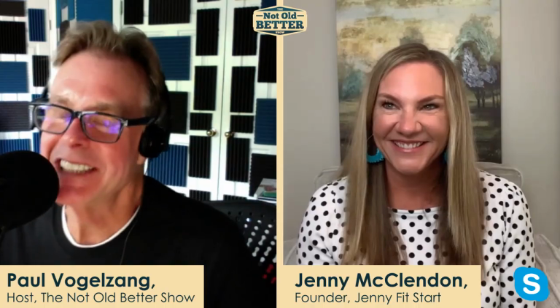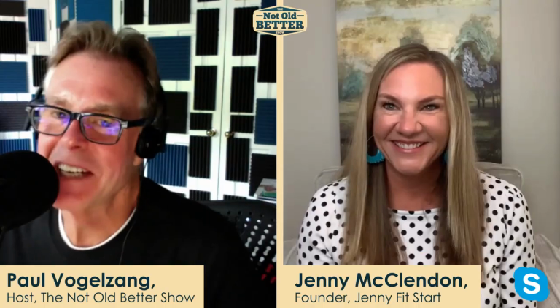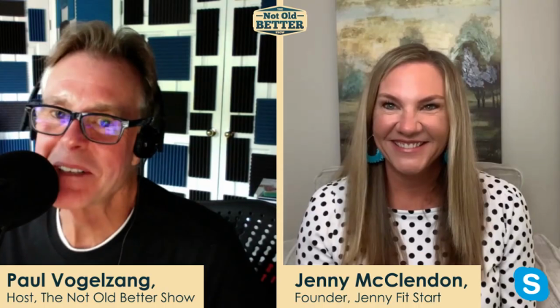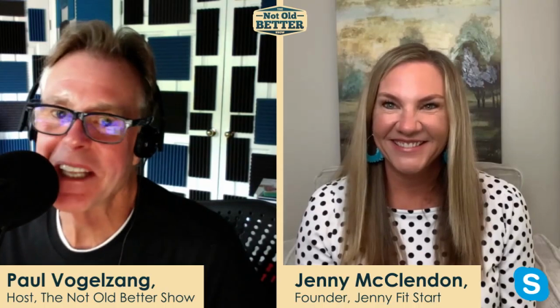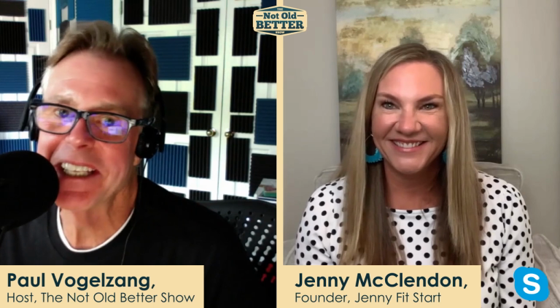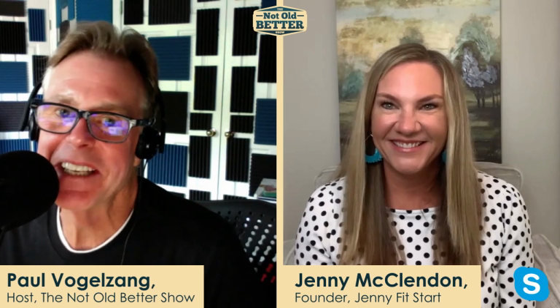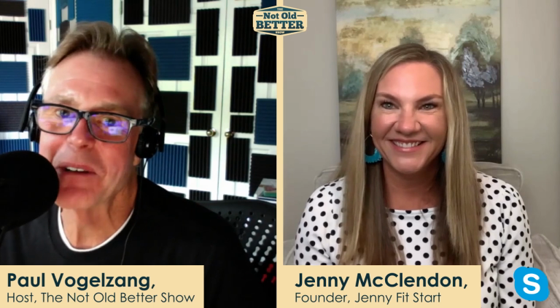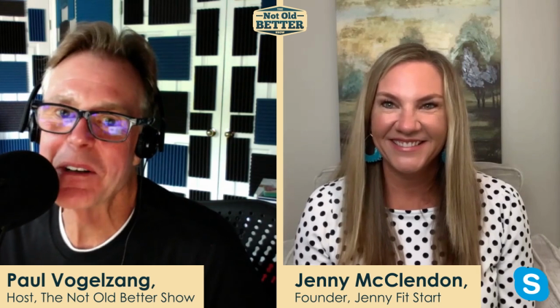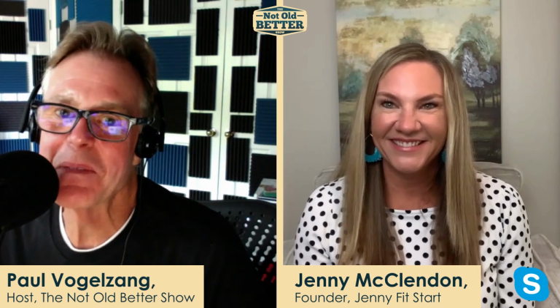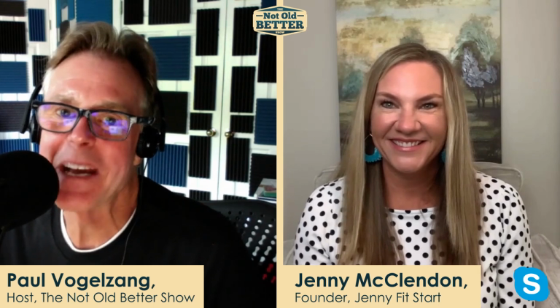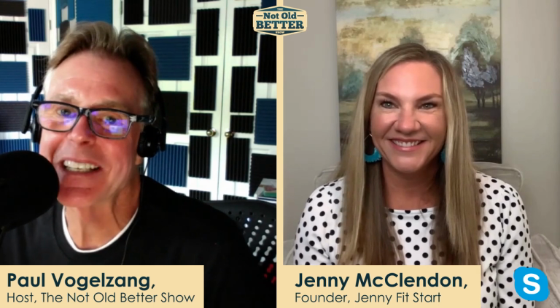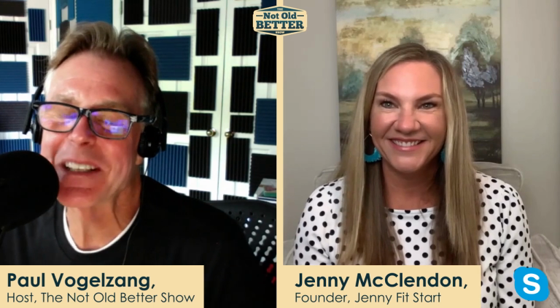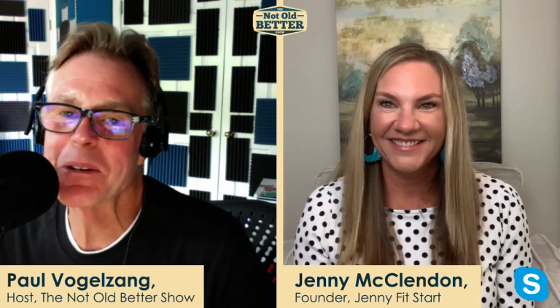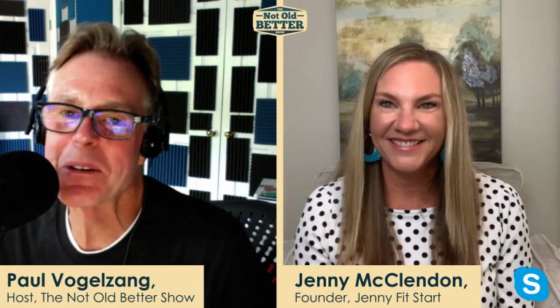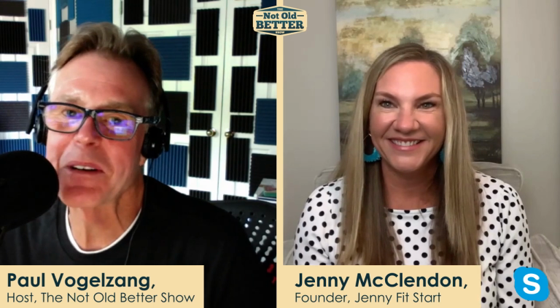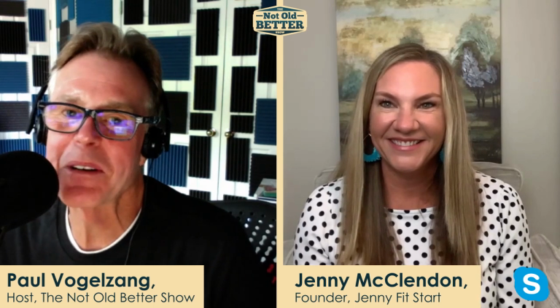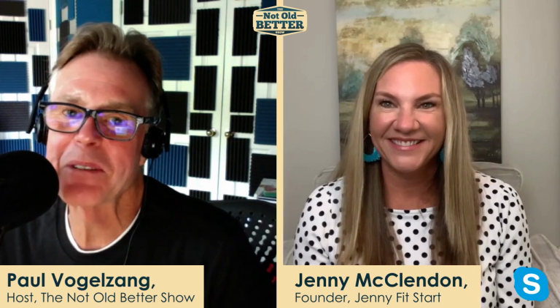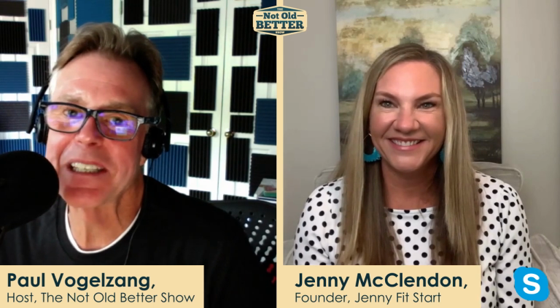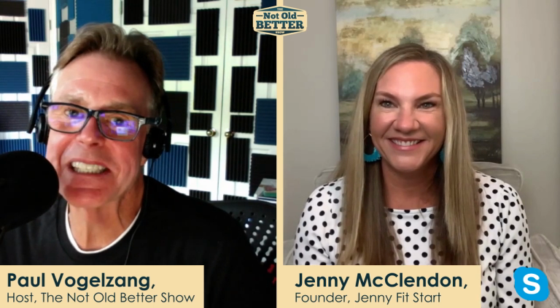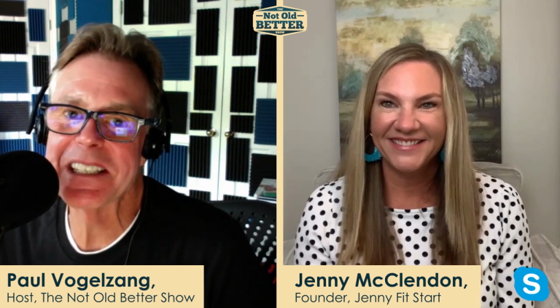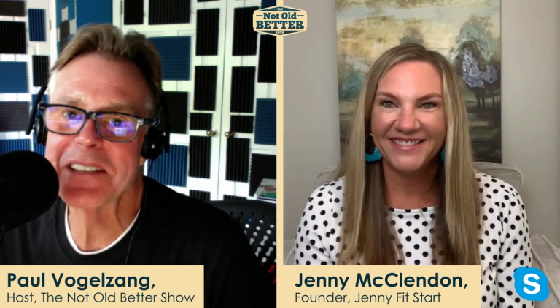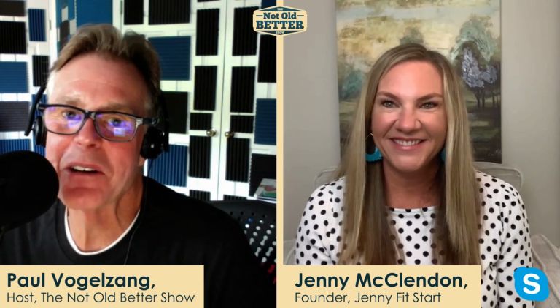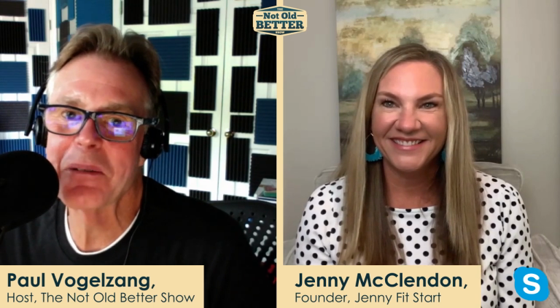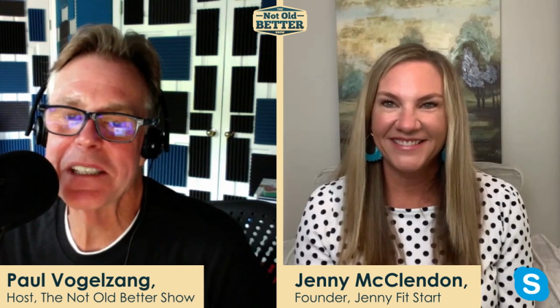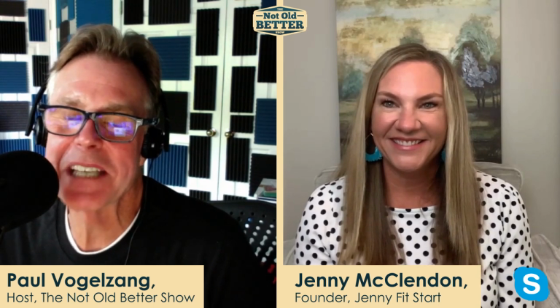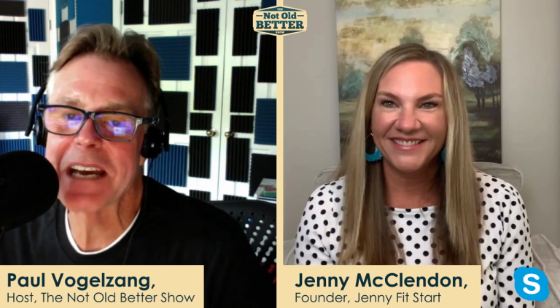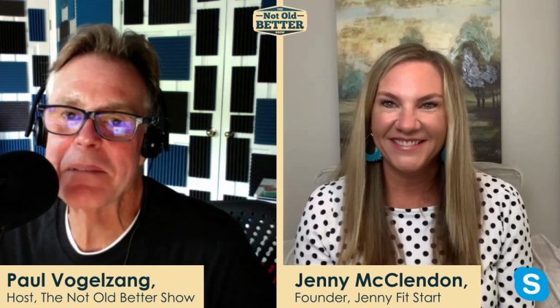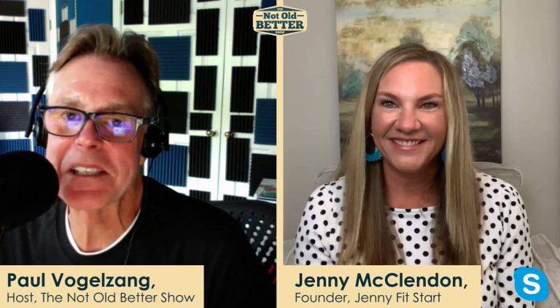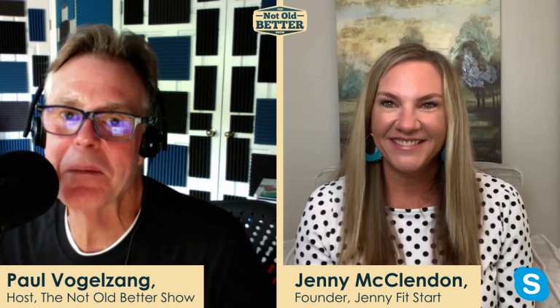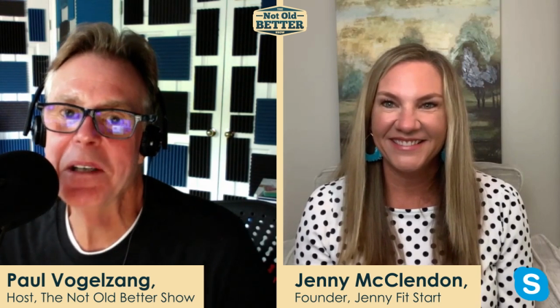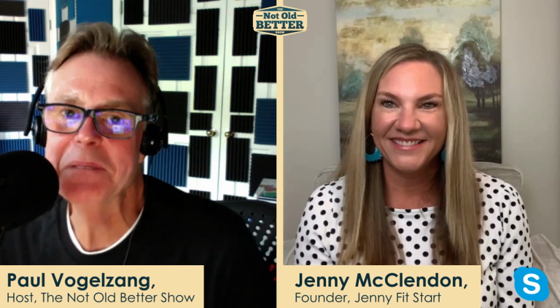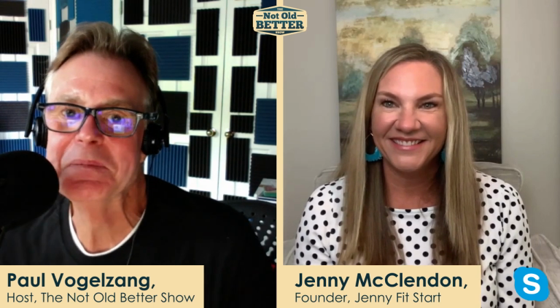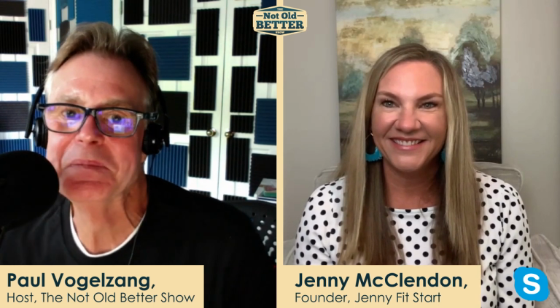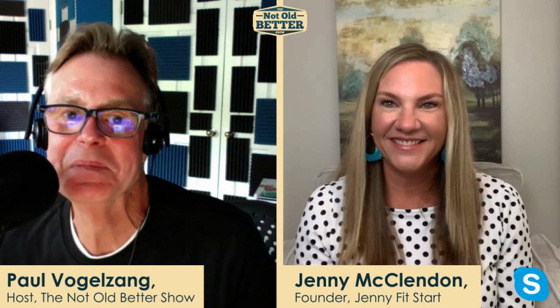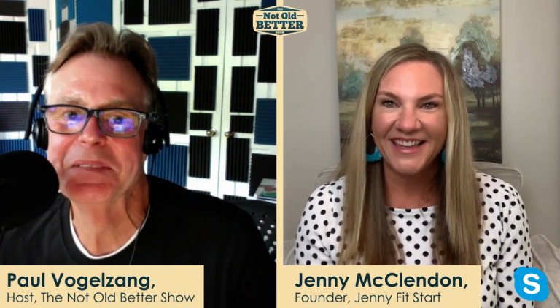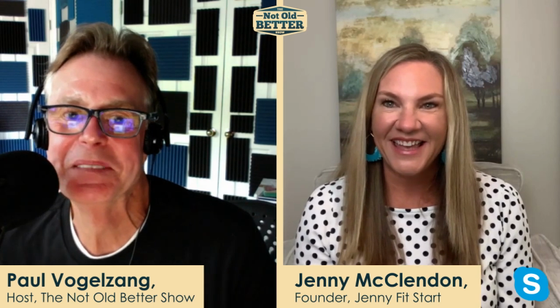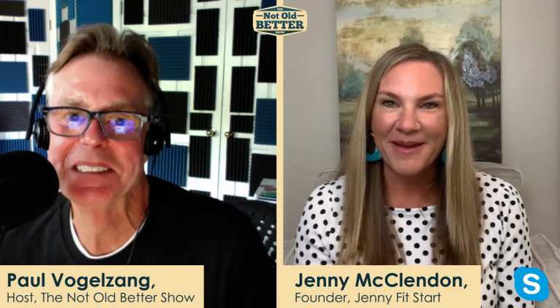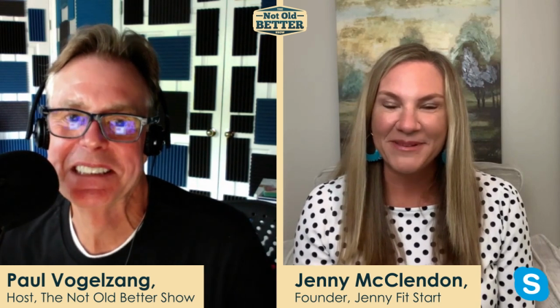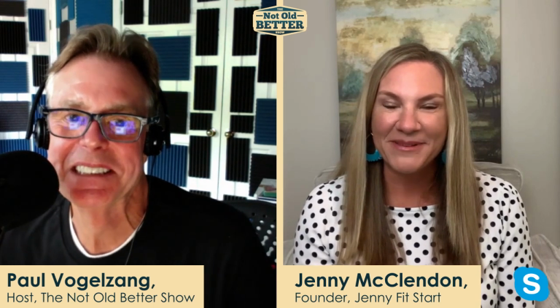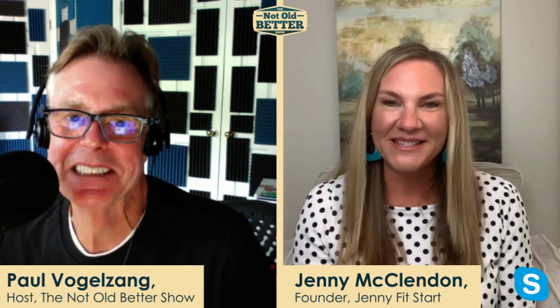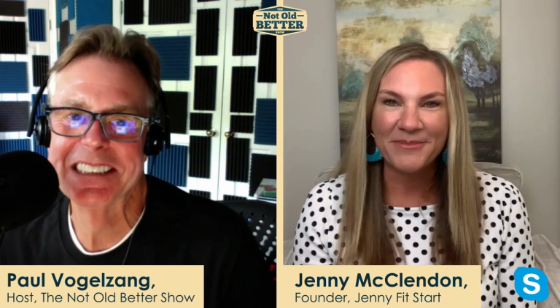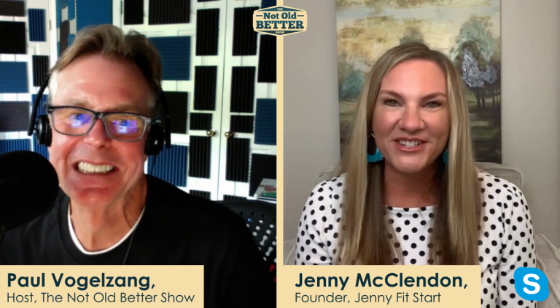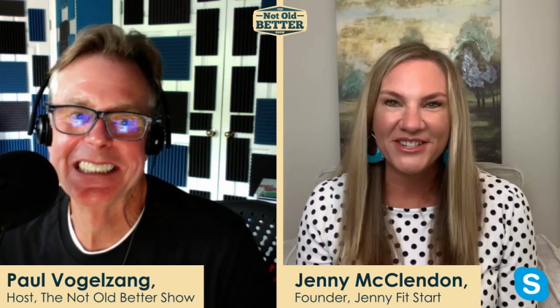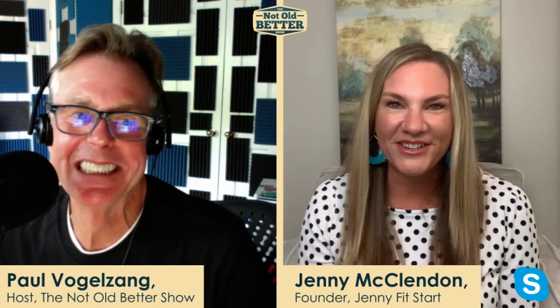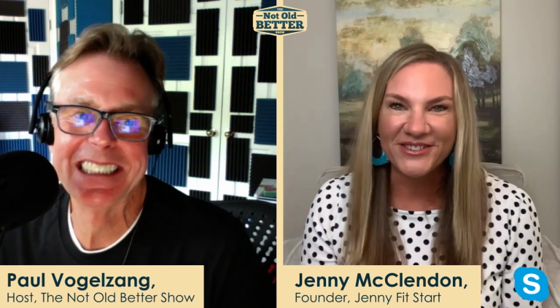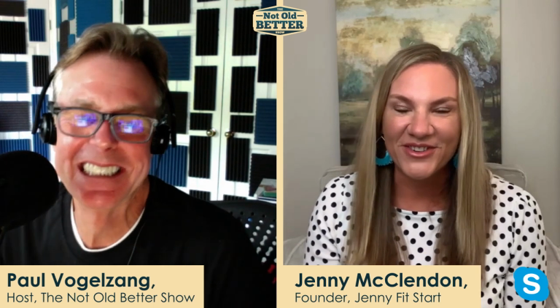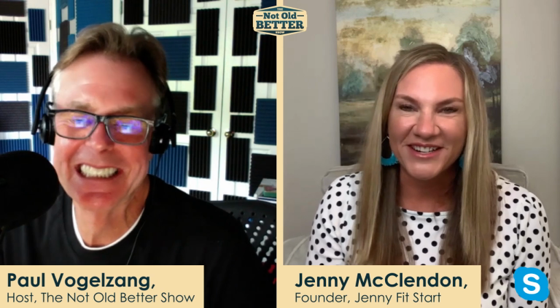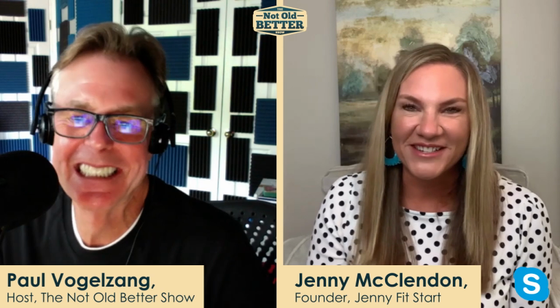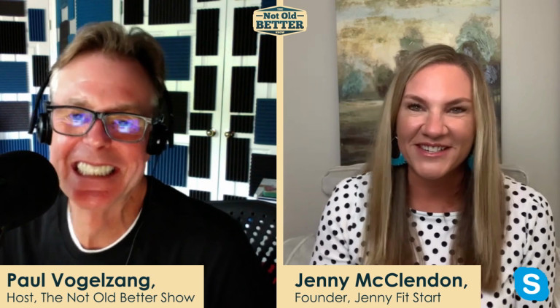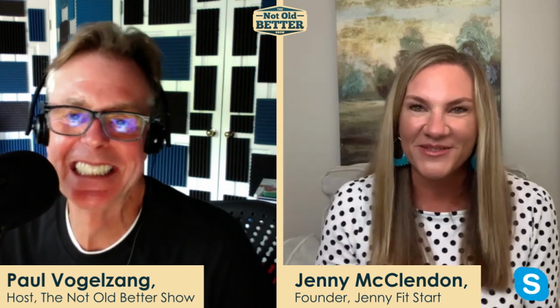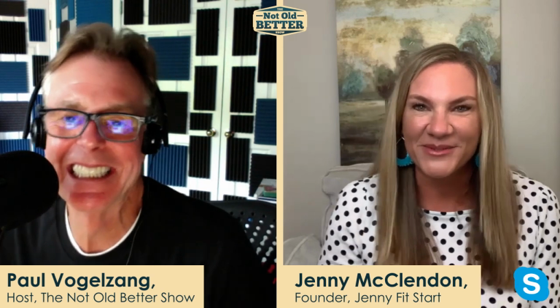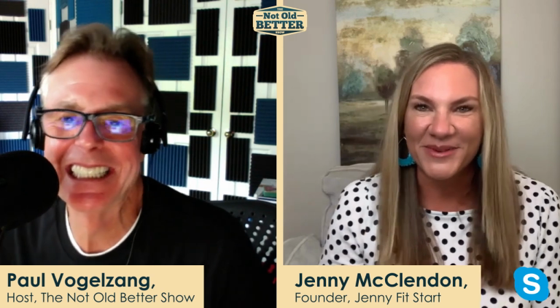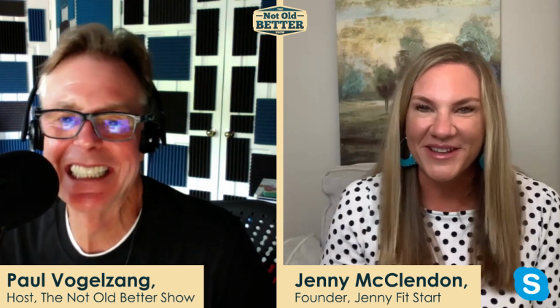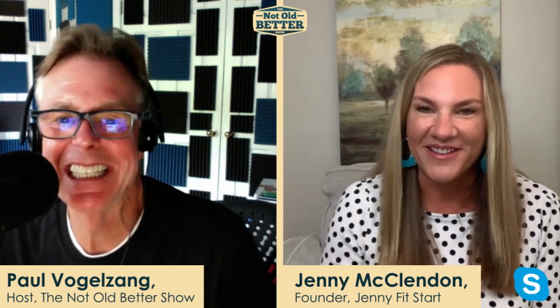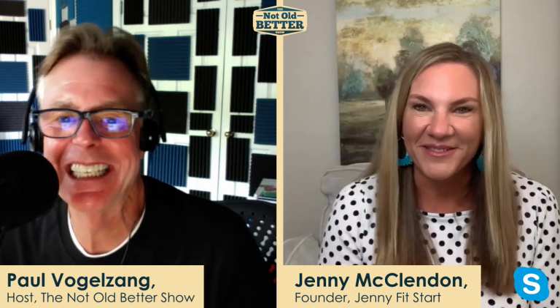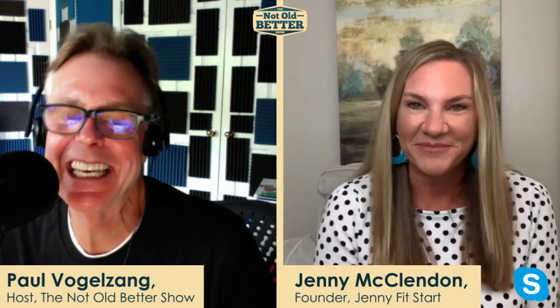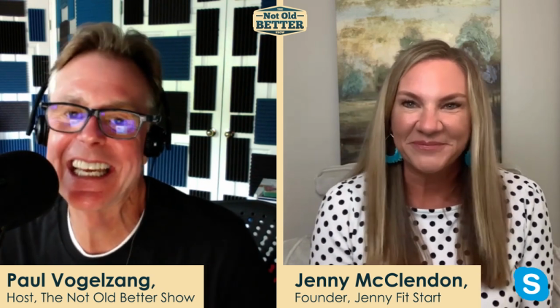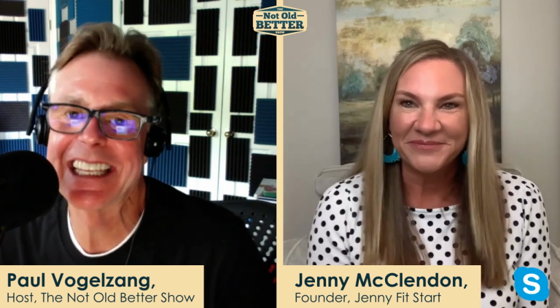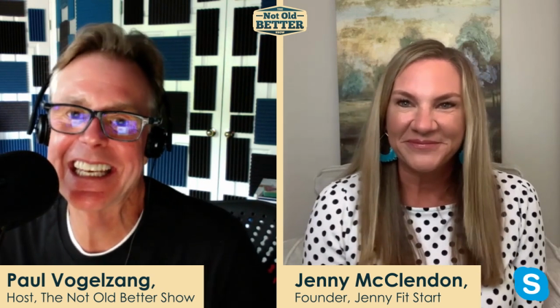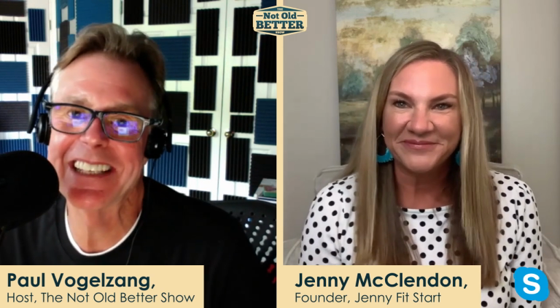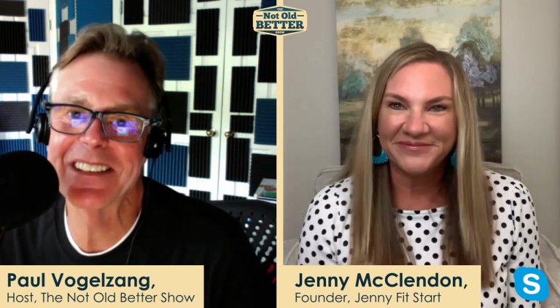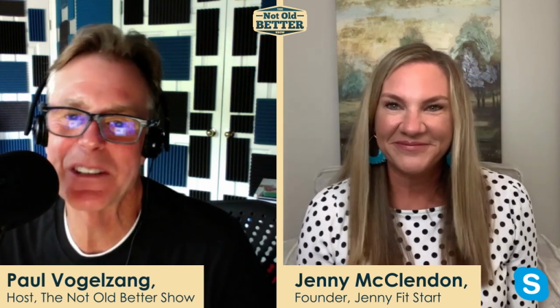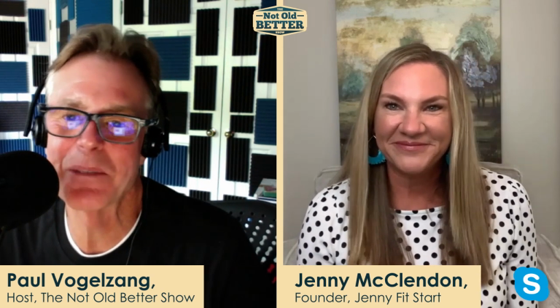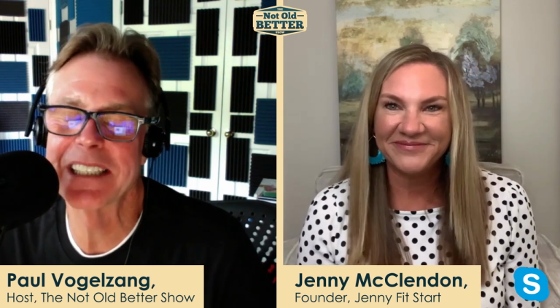Jenny McClendon, welcome back to the program. Great to see you always. Happy summer. Happy summer to you. It's great to see you as well. Thank you so much.